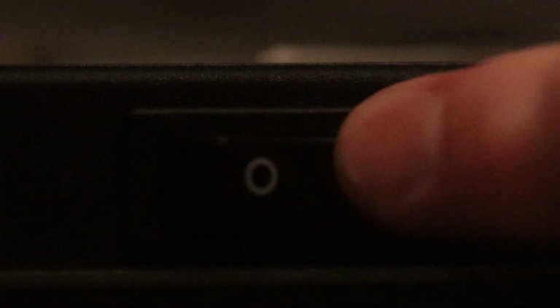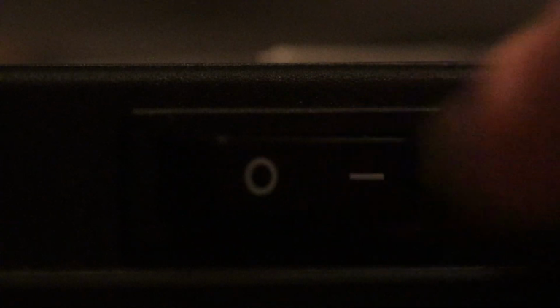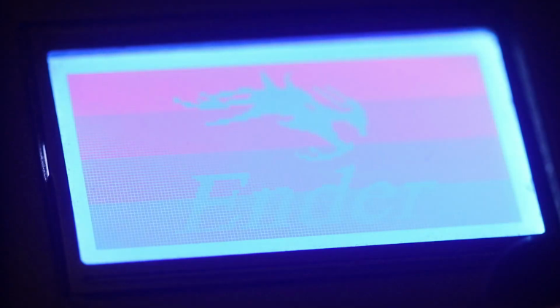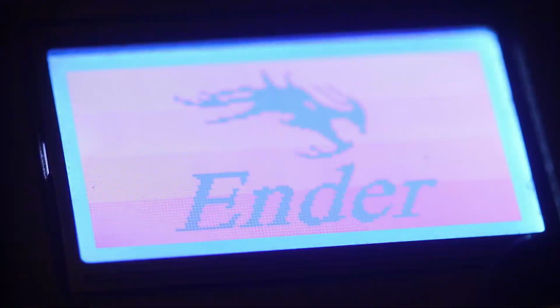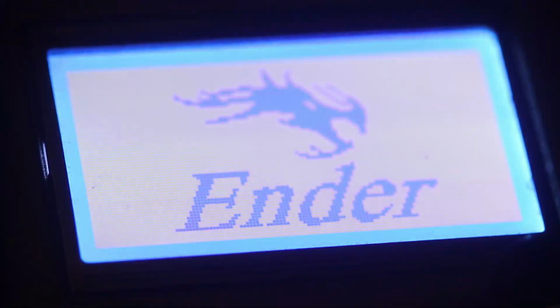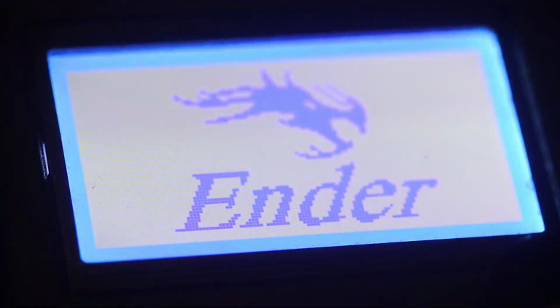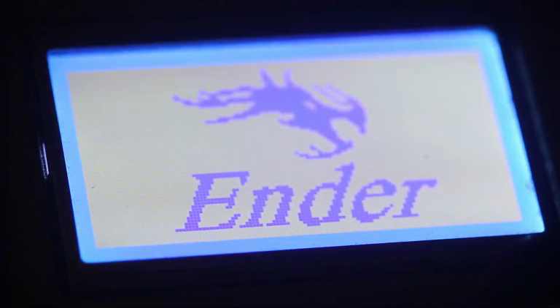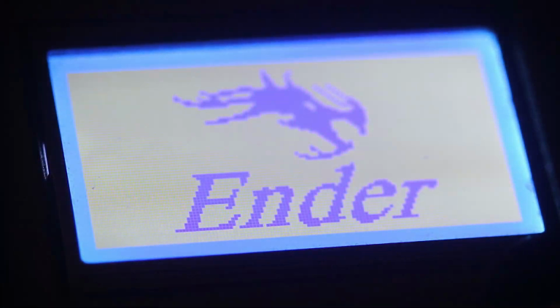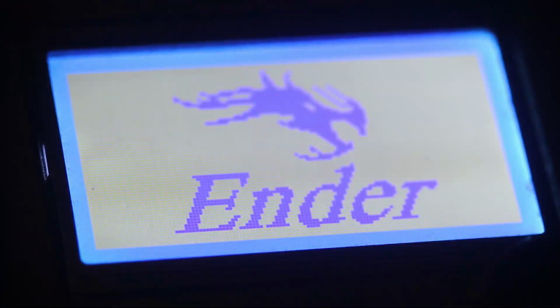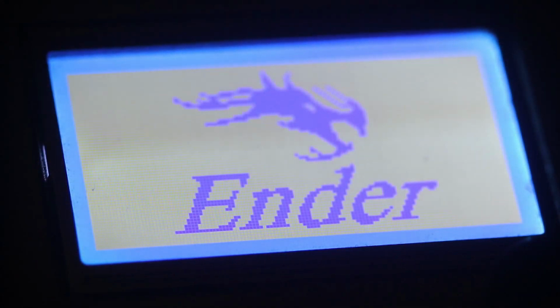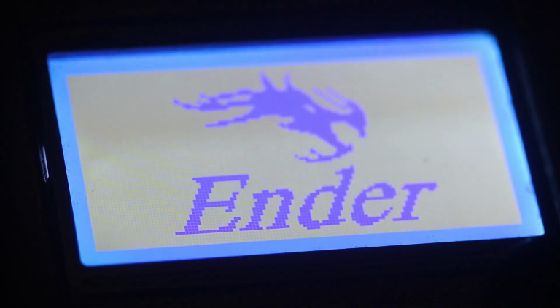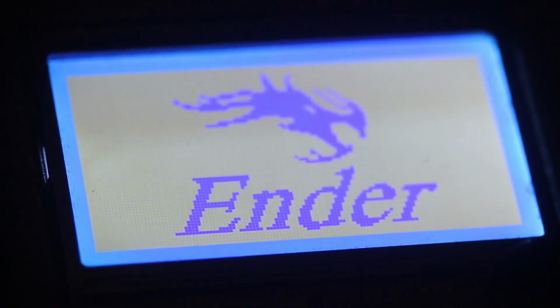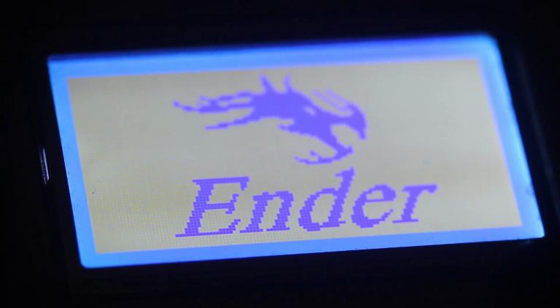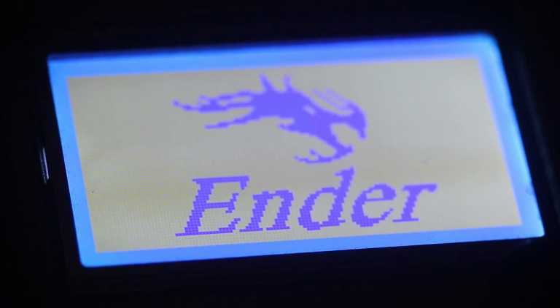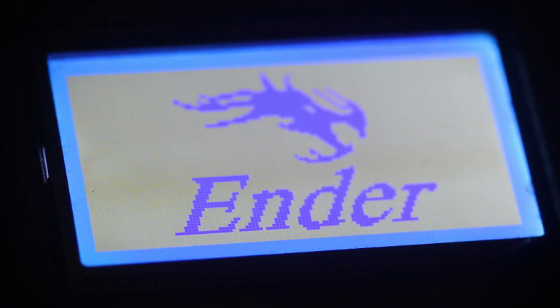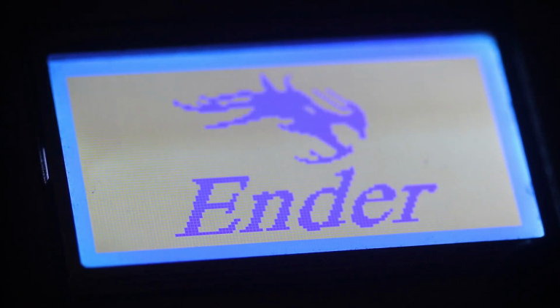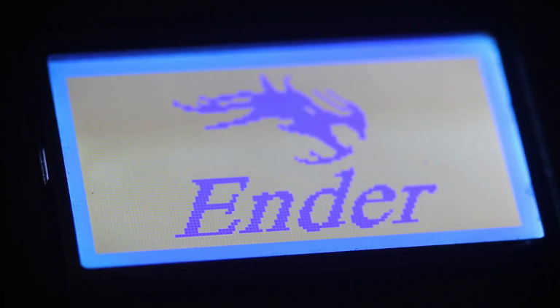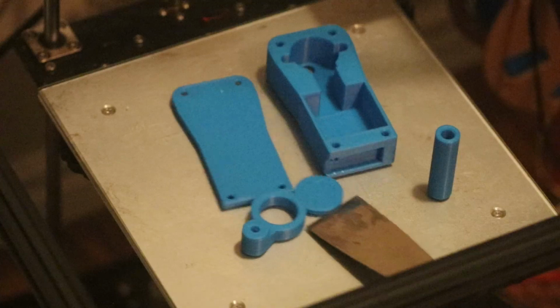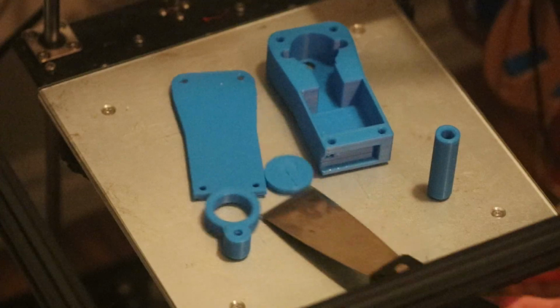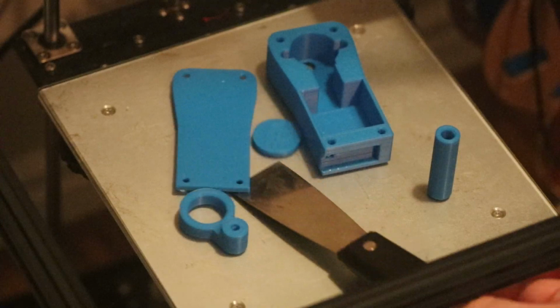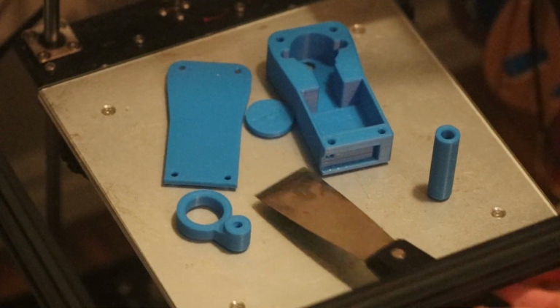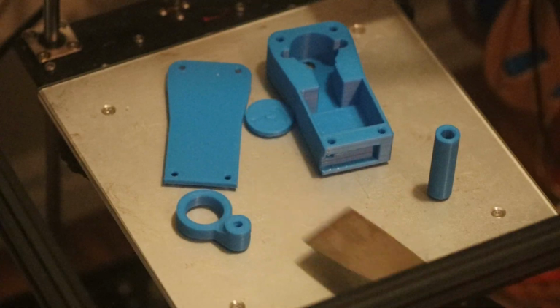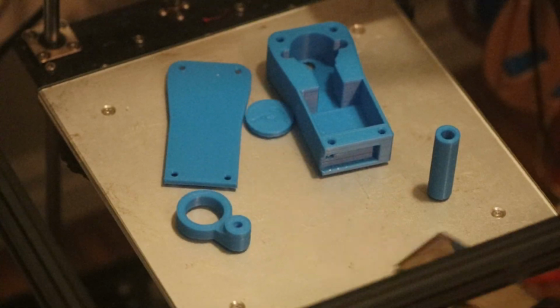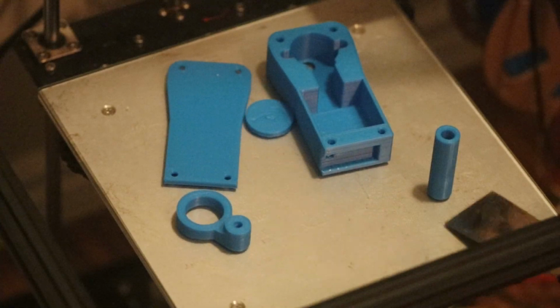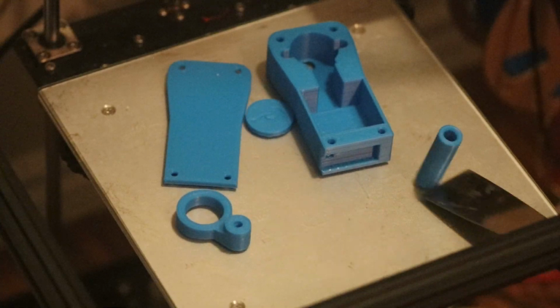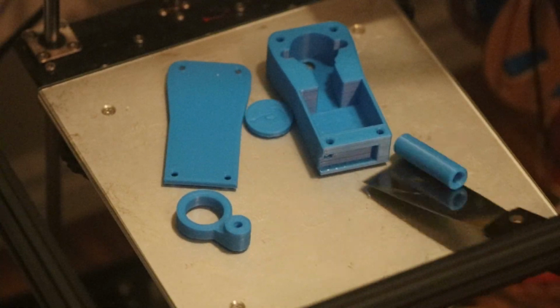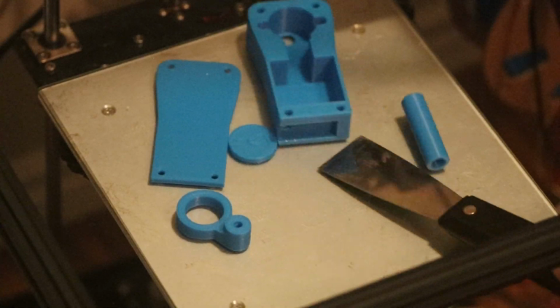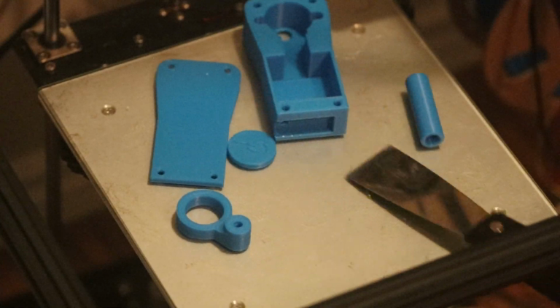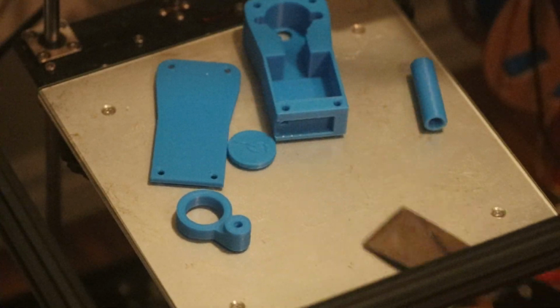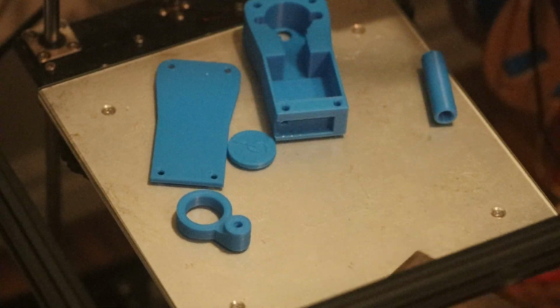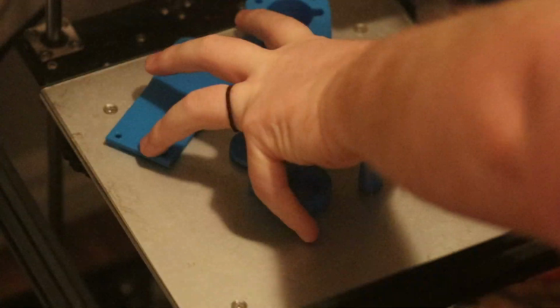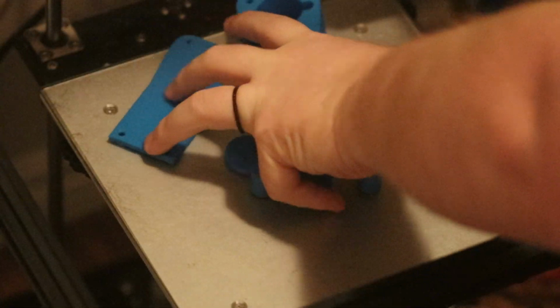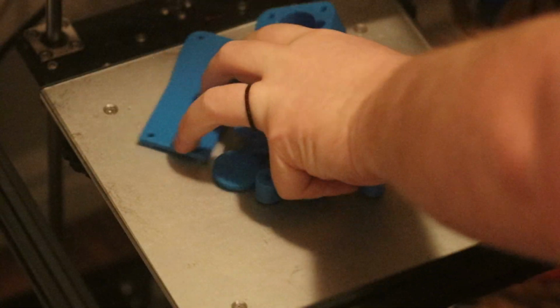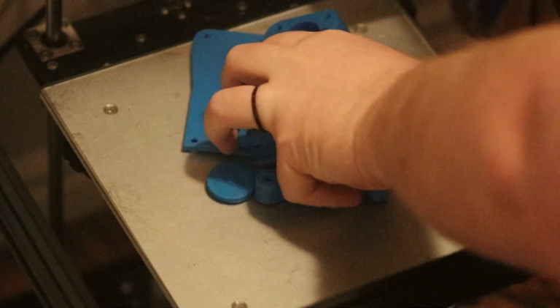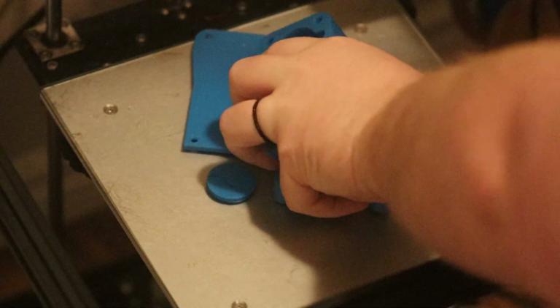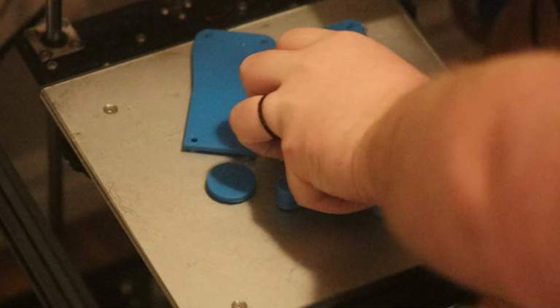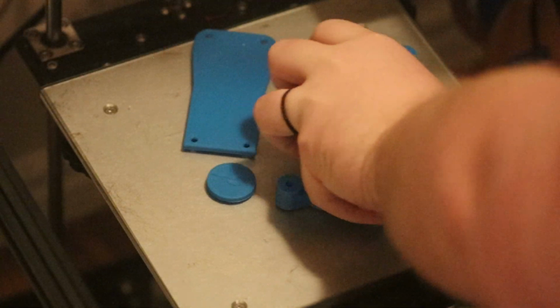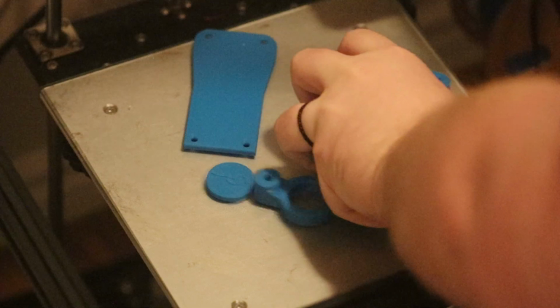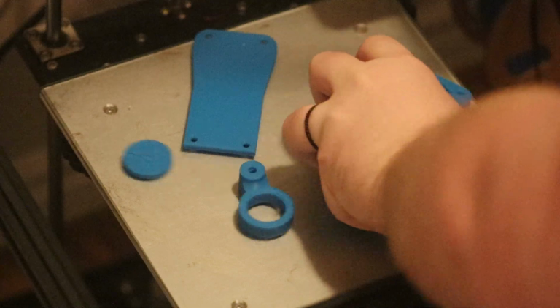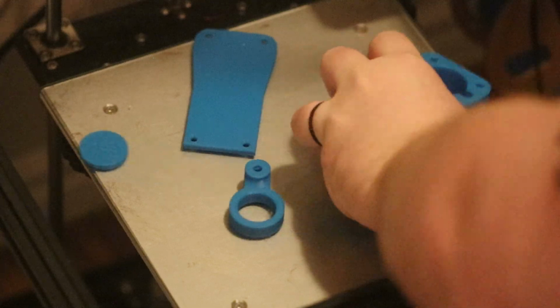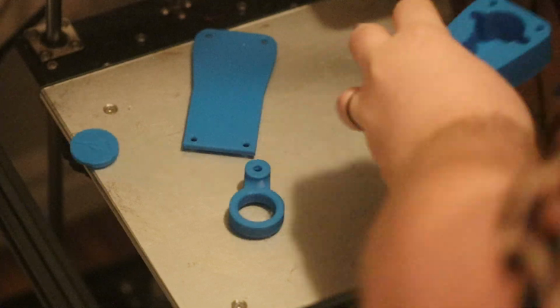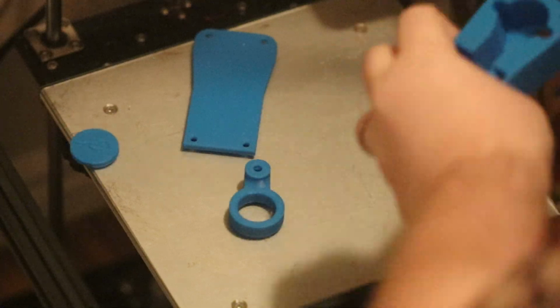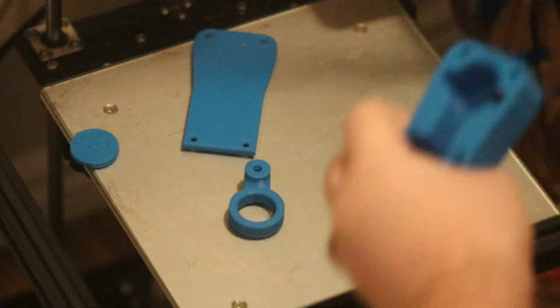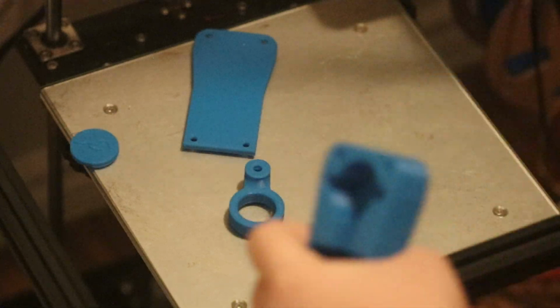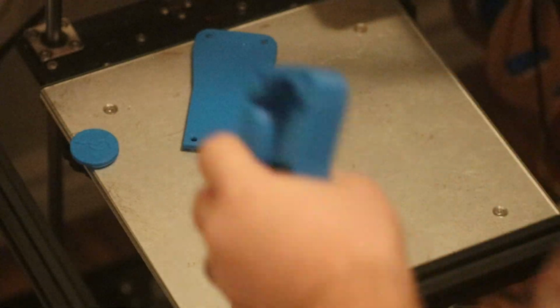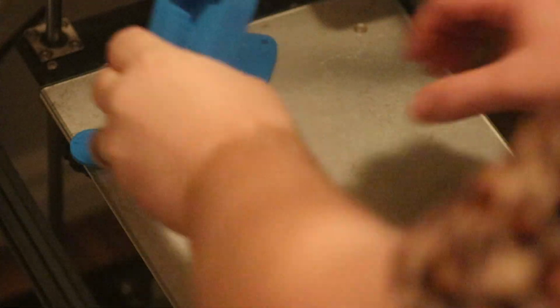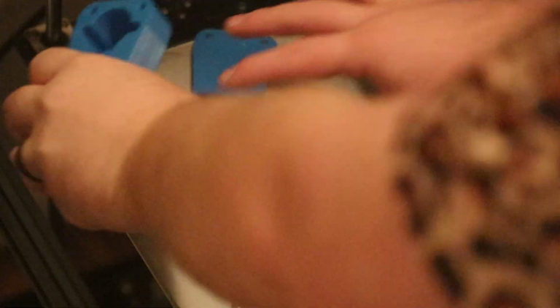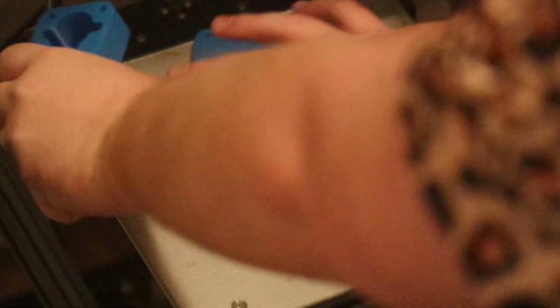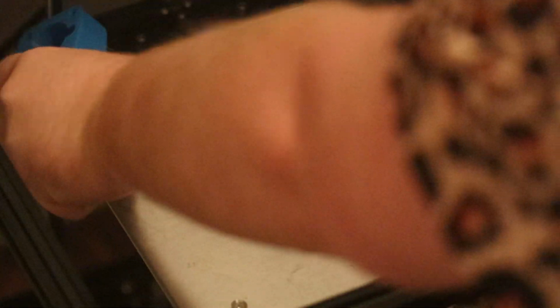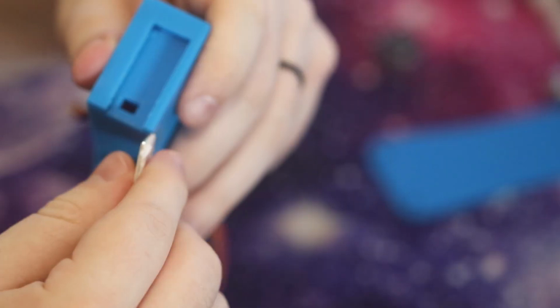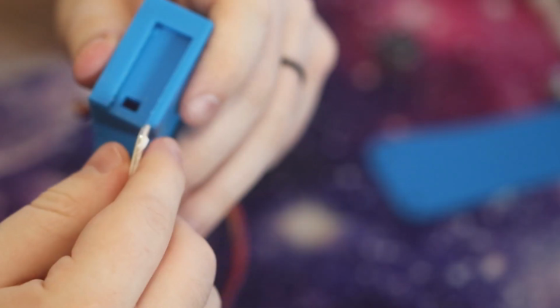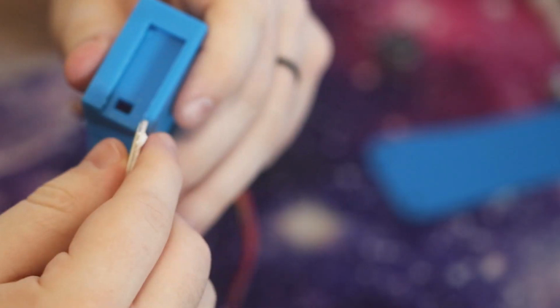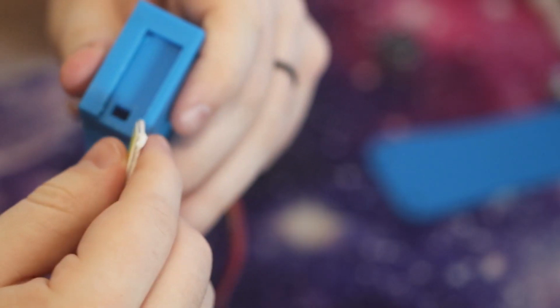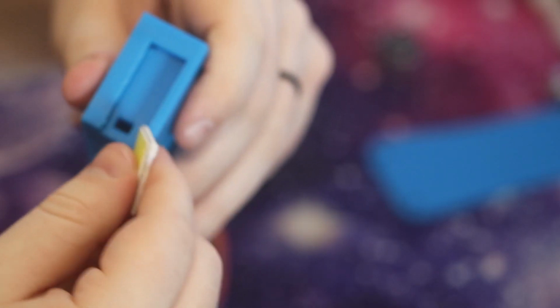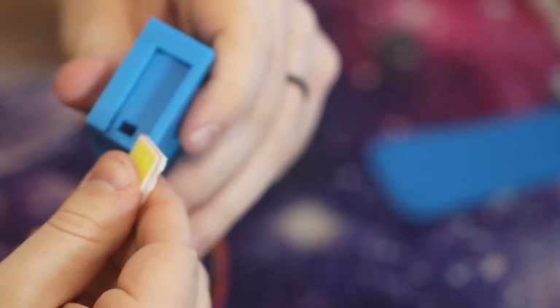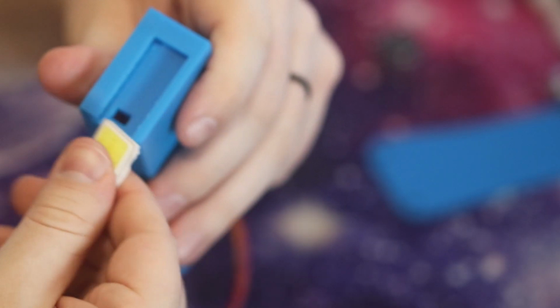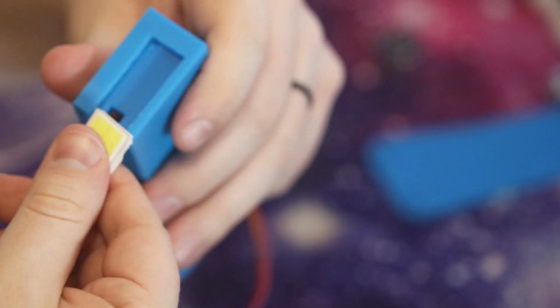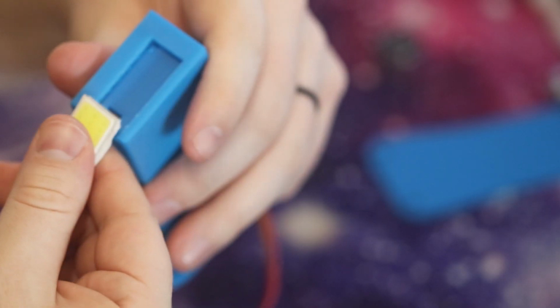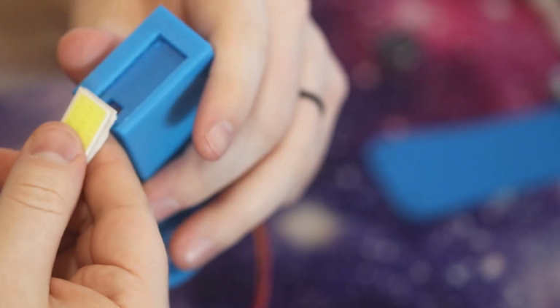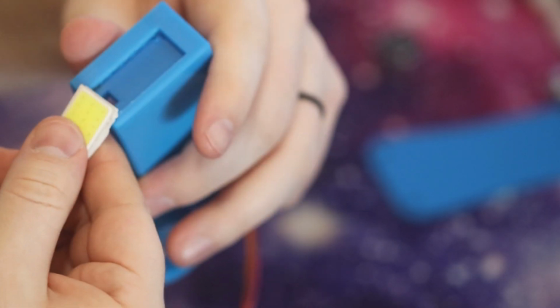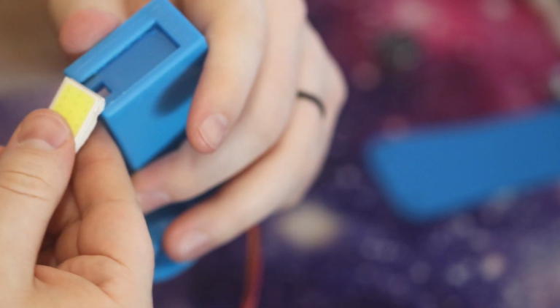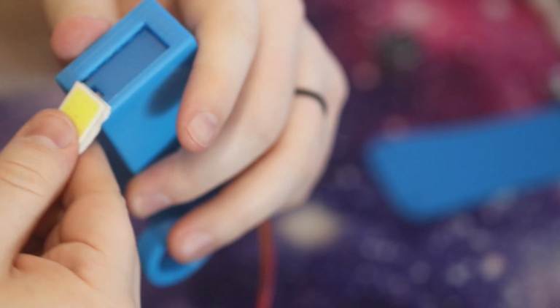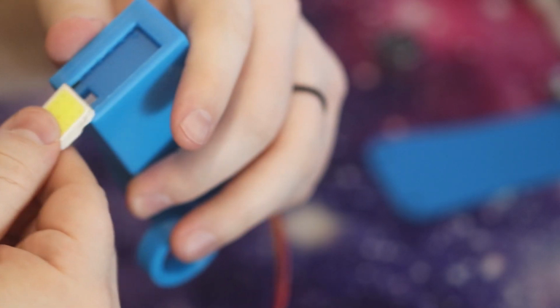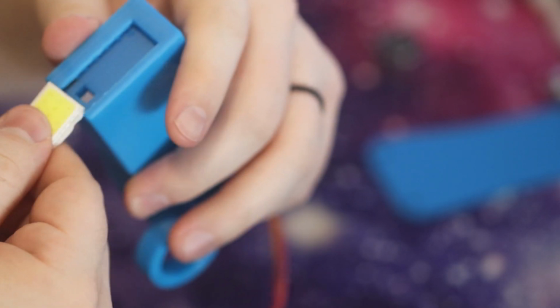First you're going to want to print the parts, then remove a support that I forgot to record myself removing. It's in the butt end of the base where the LED goes.